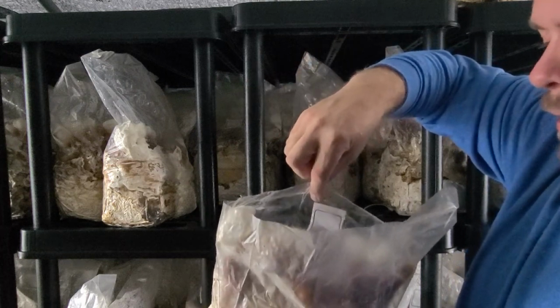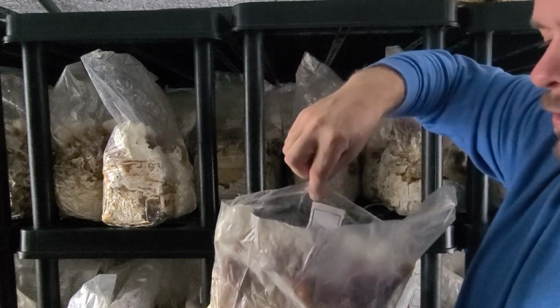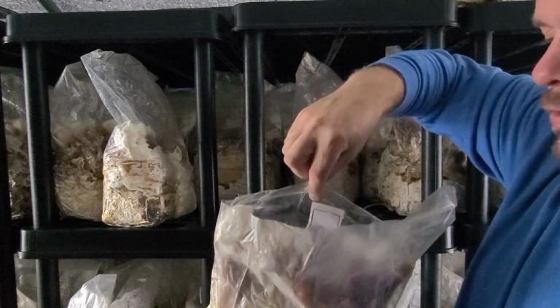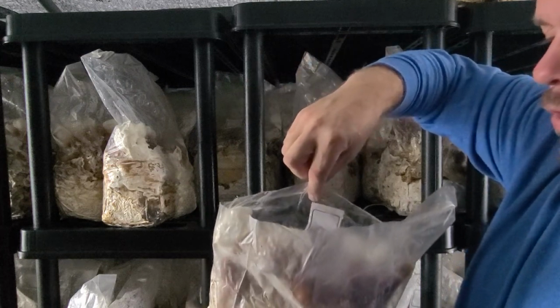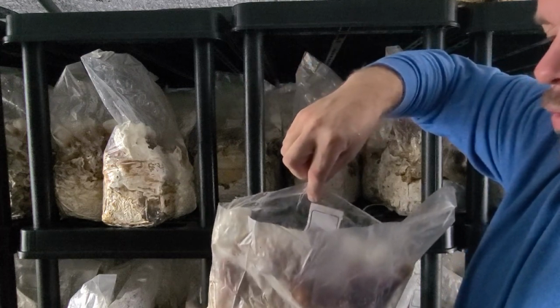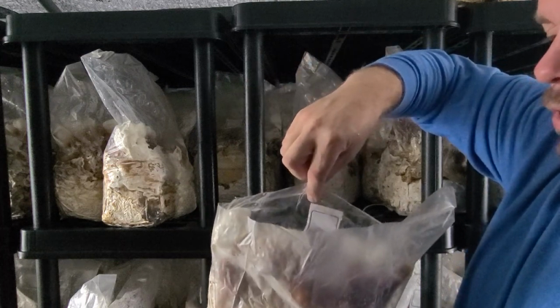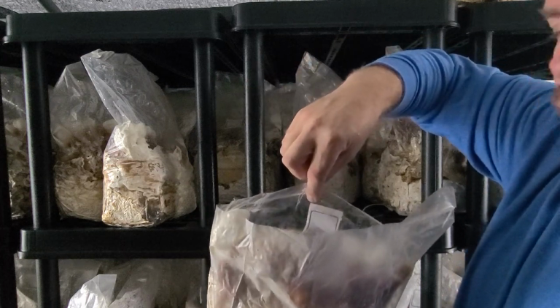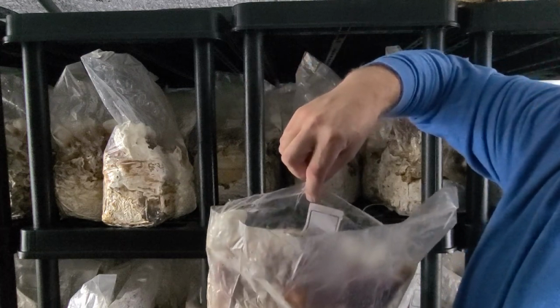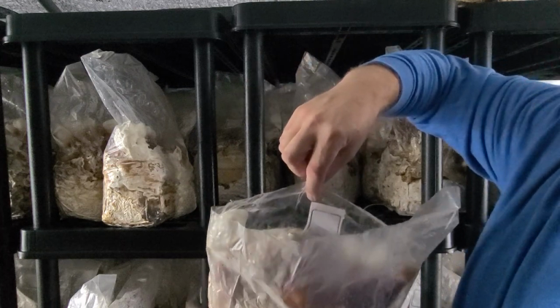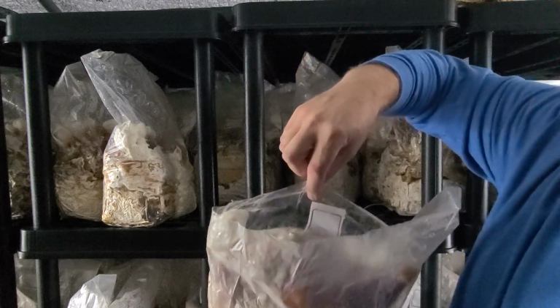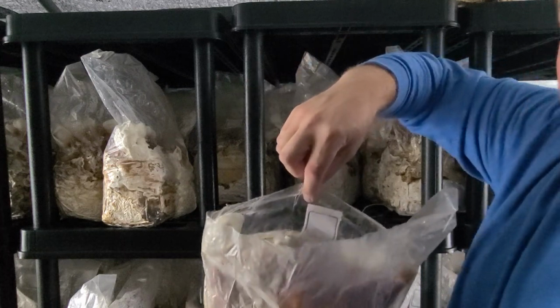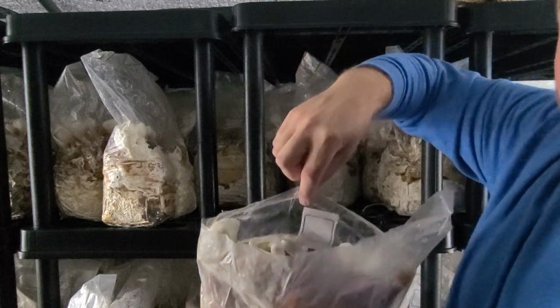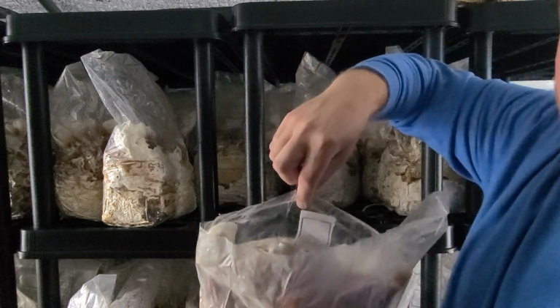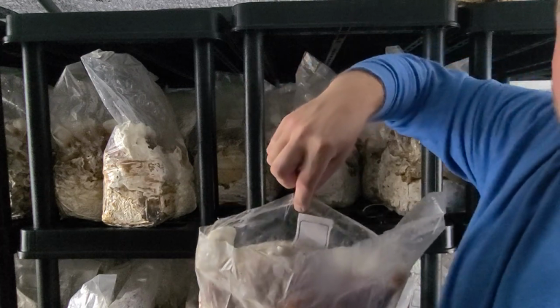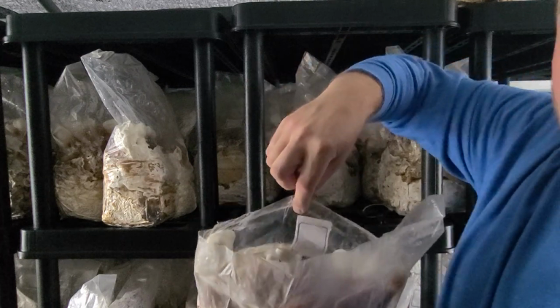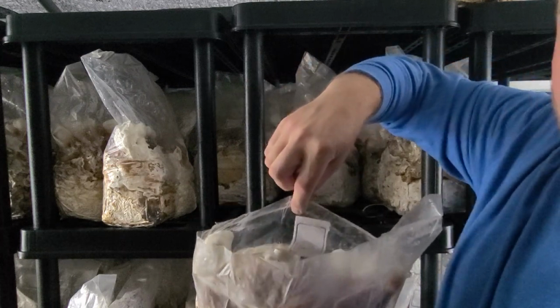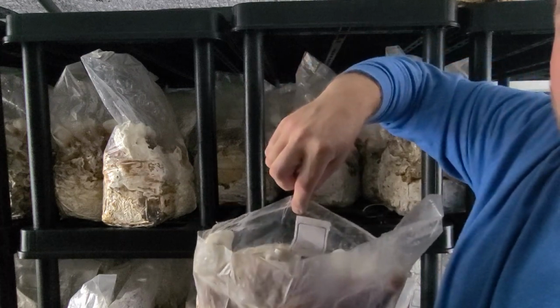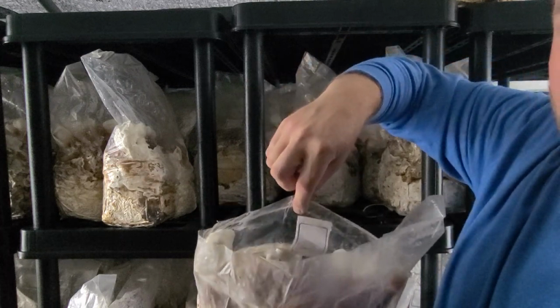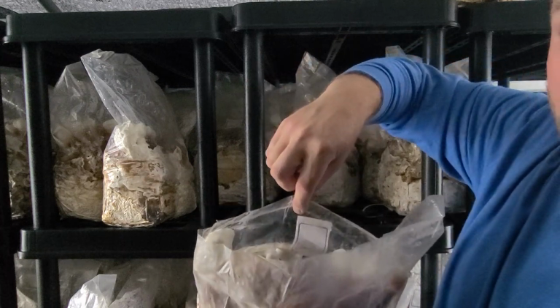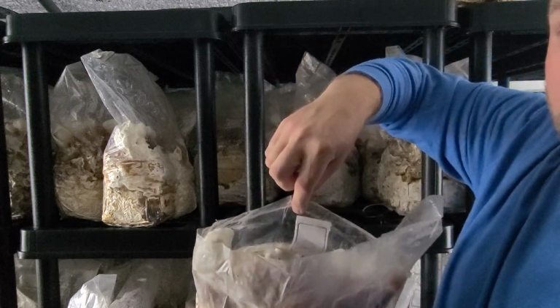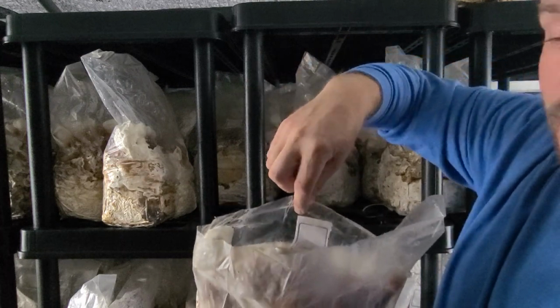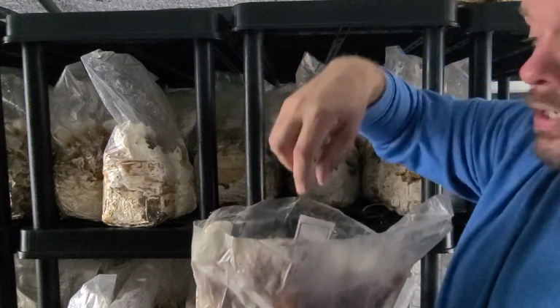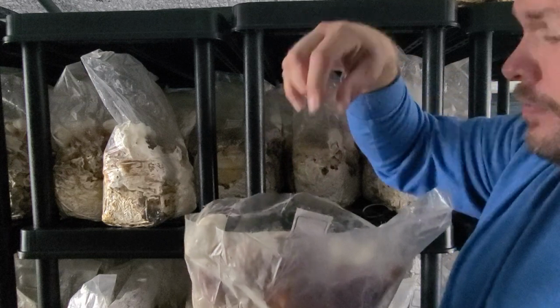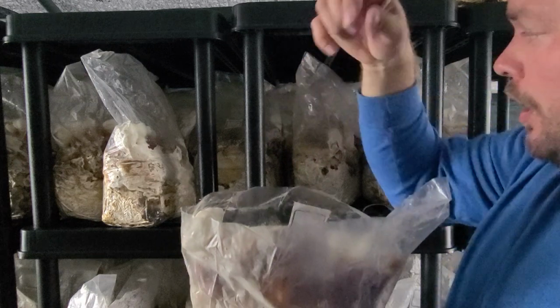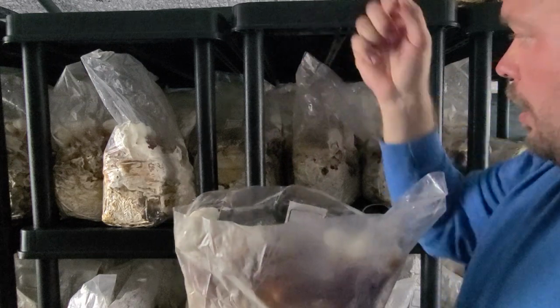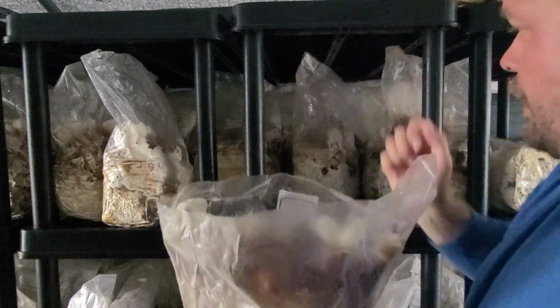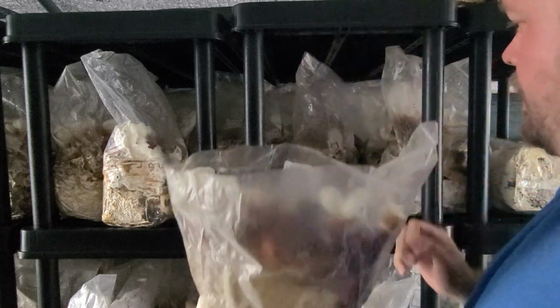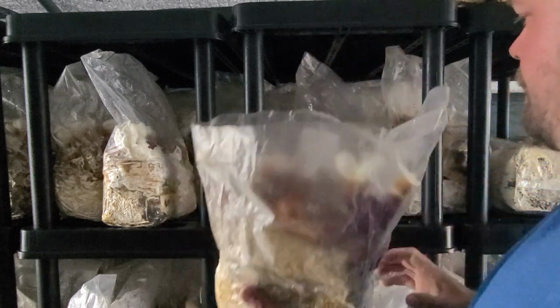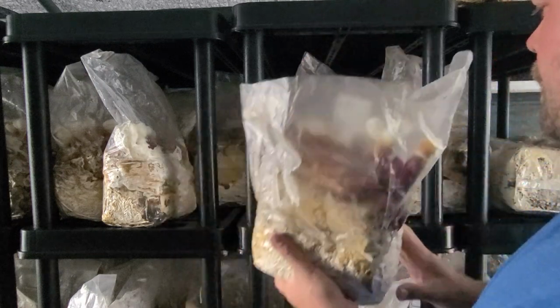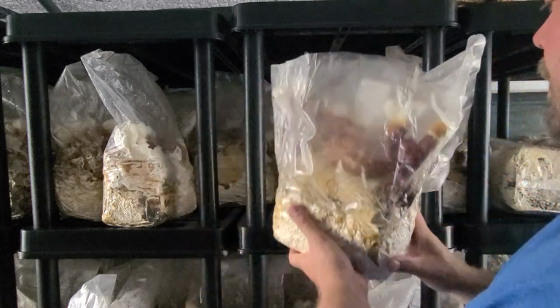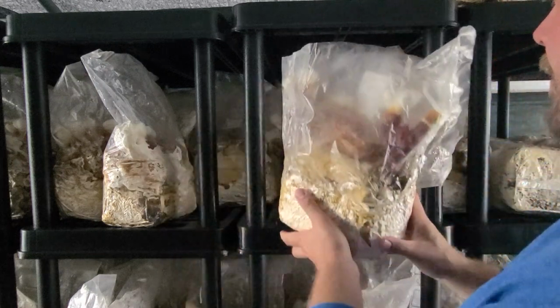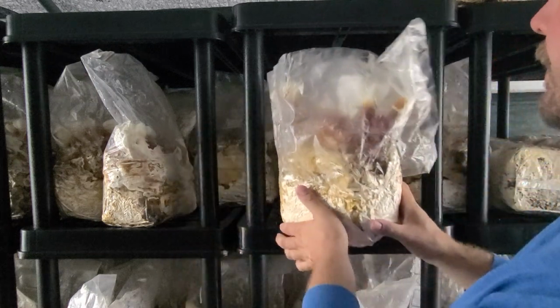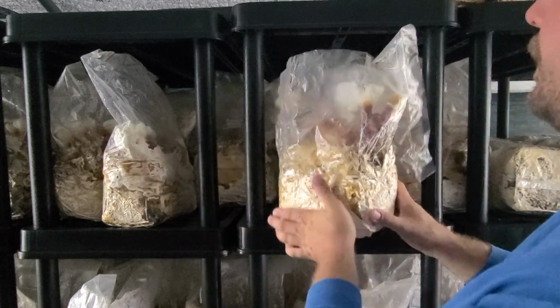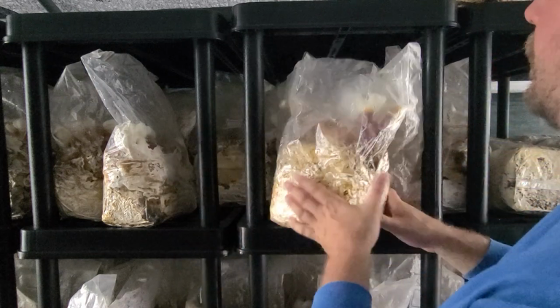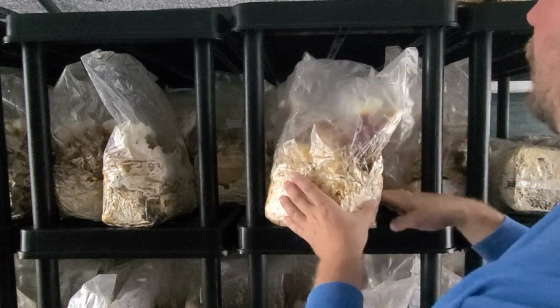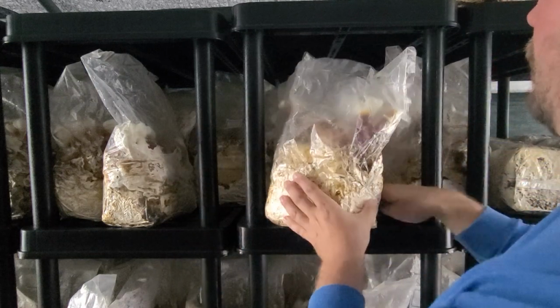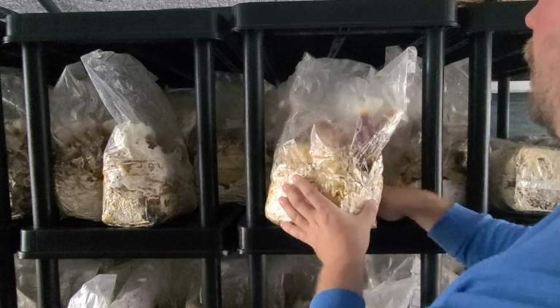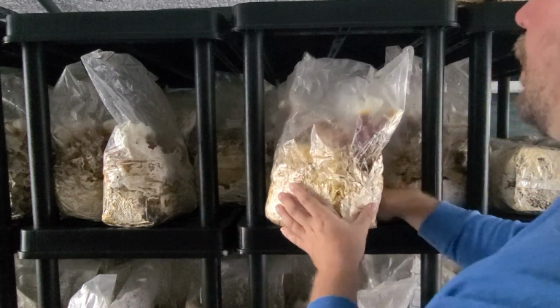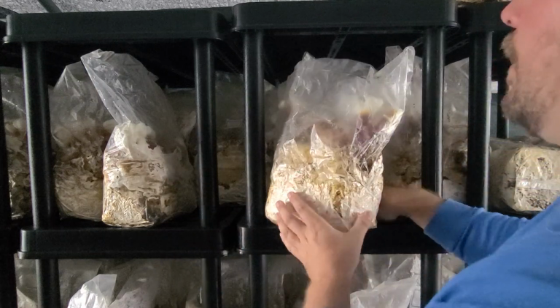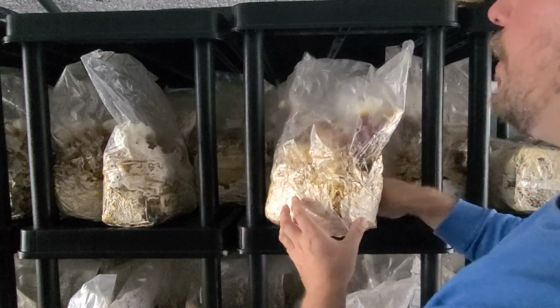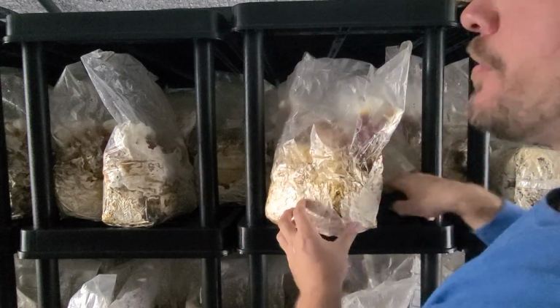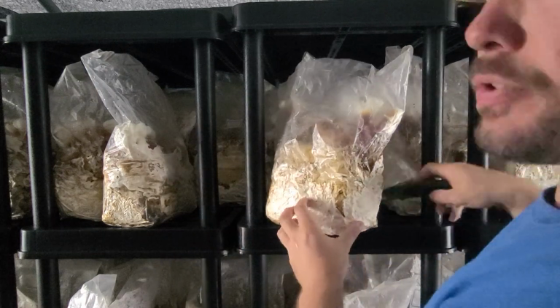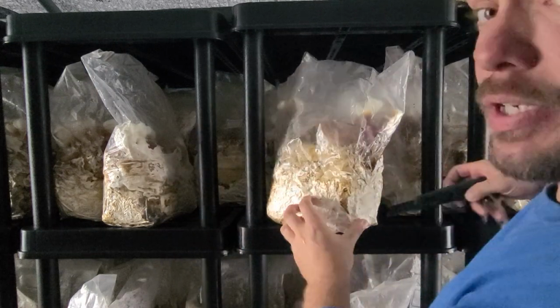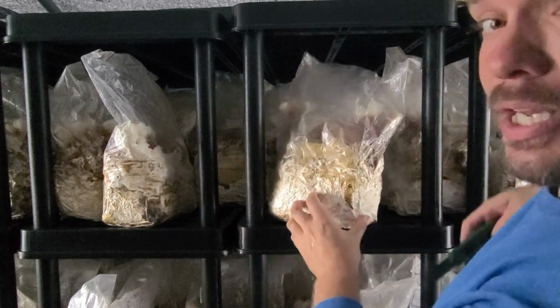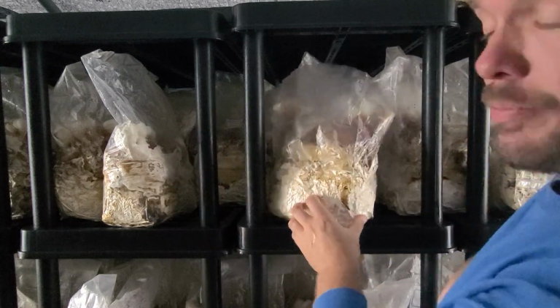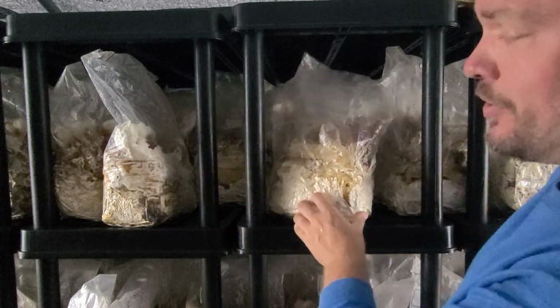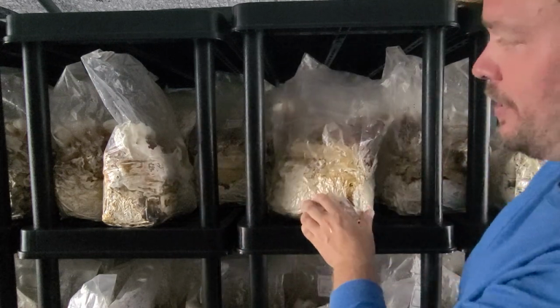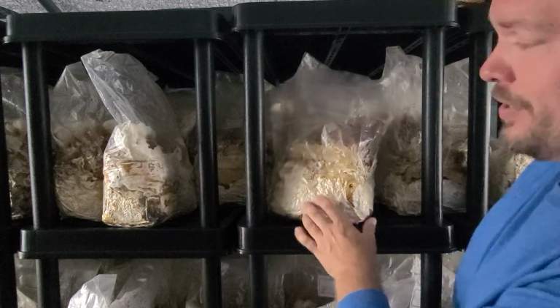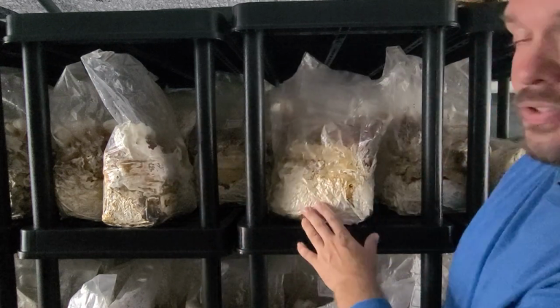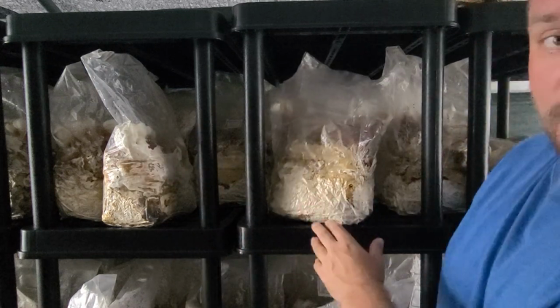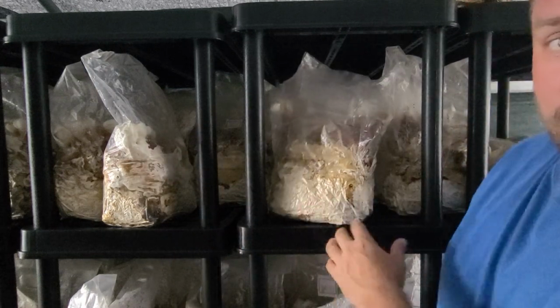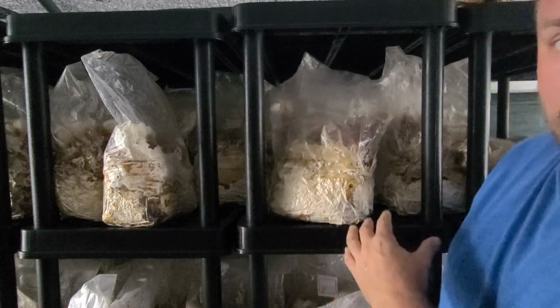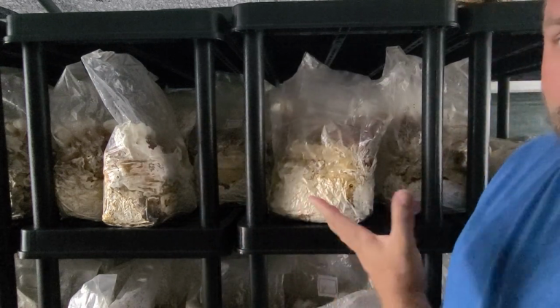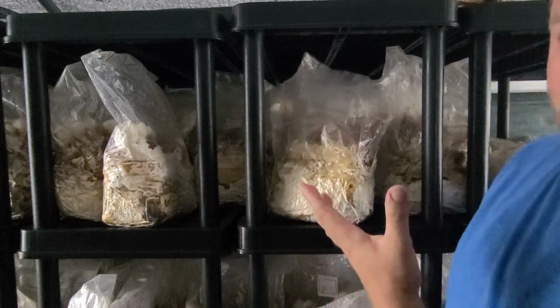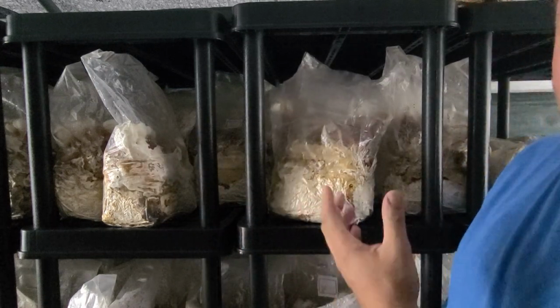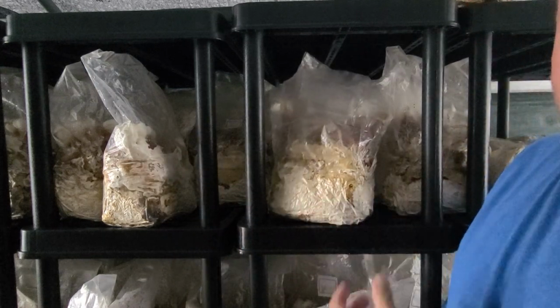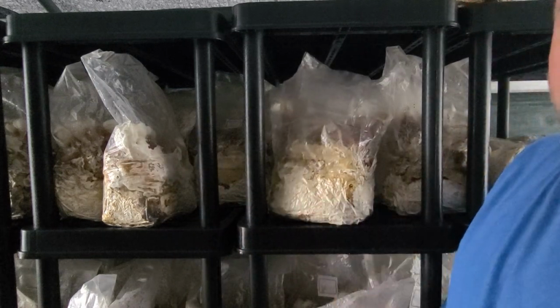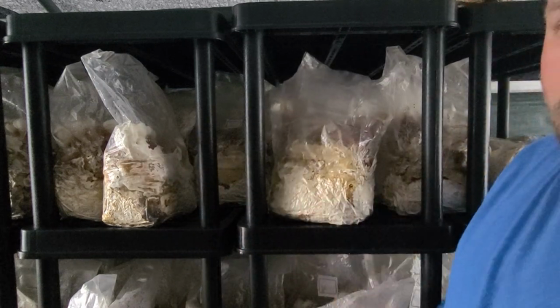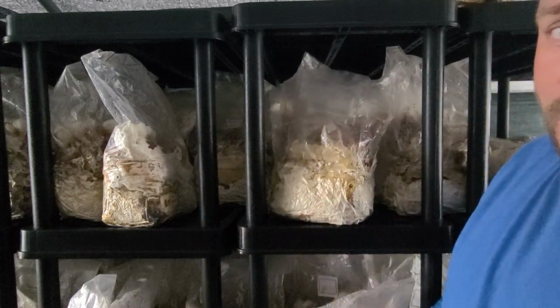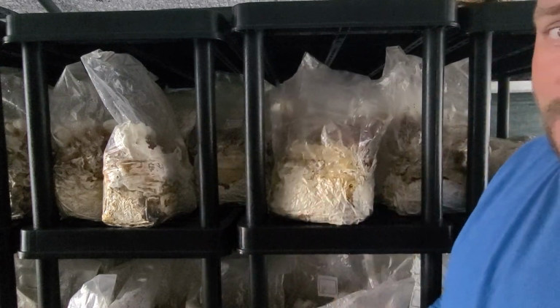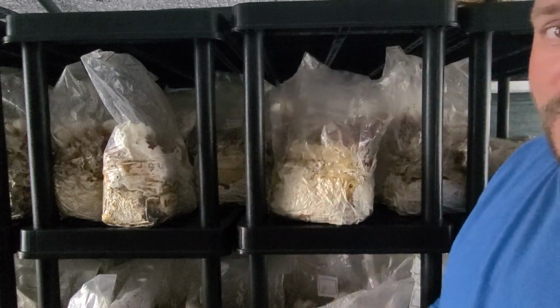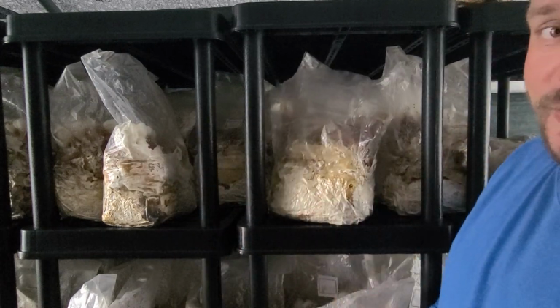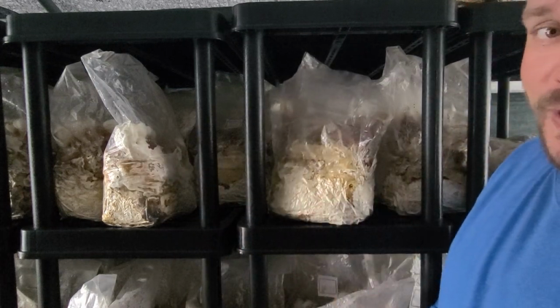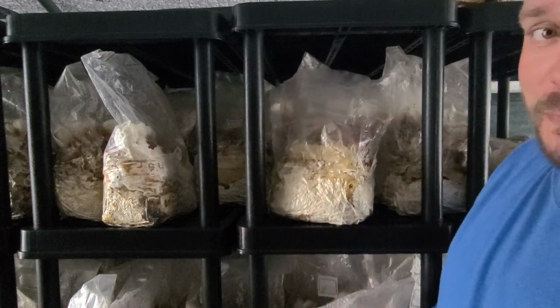We're looking to probably harvest this around the end of August. So today I'm just going to start opening all these bags up.